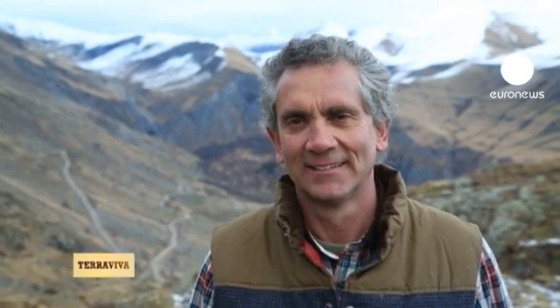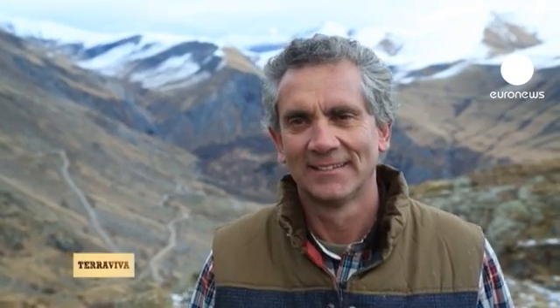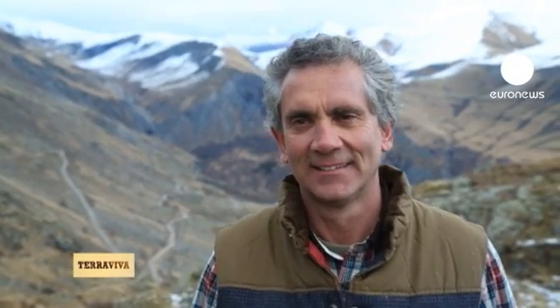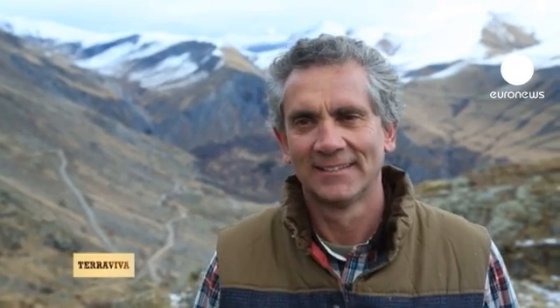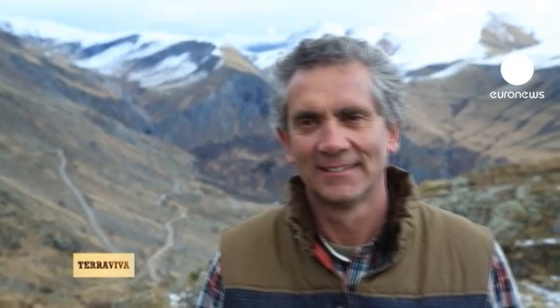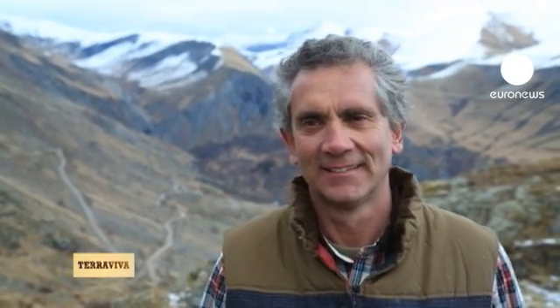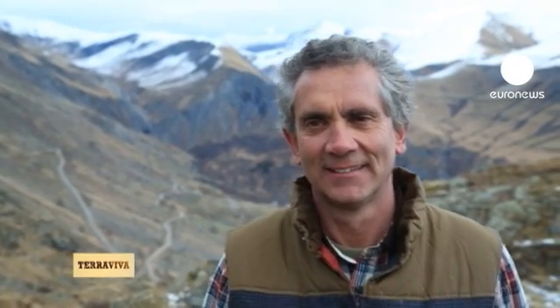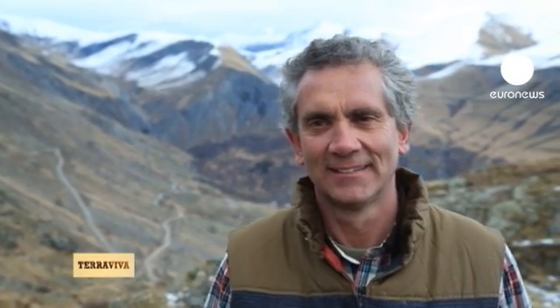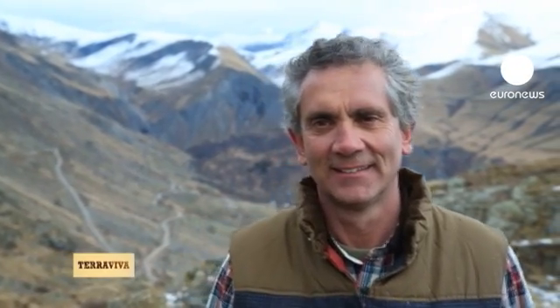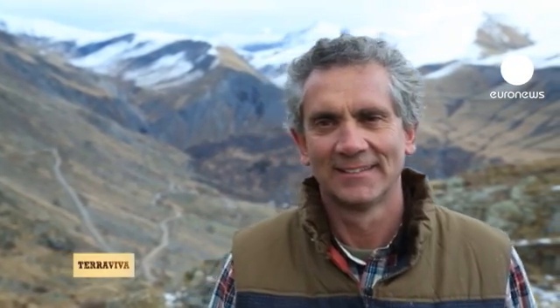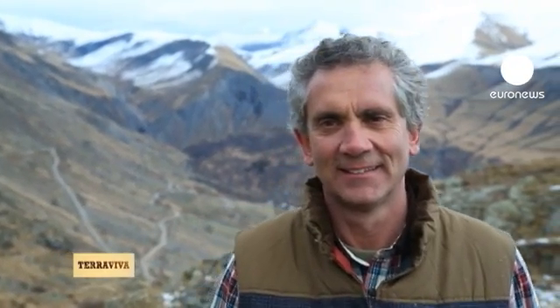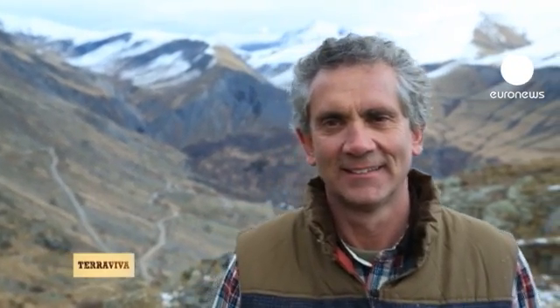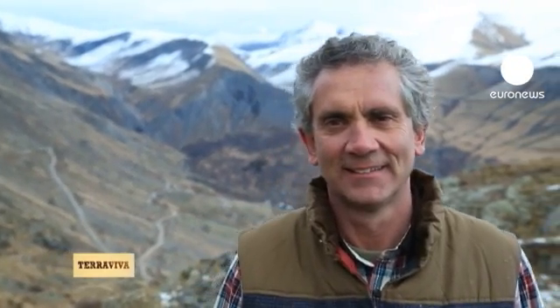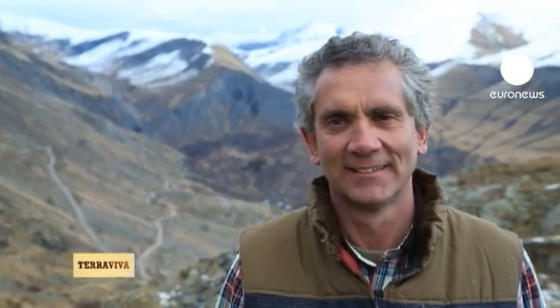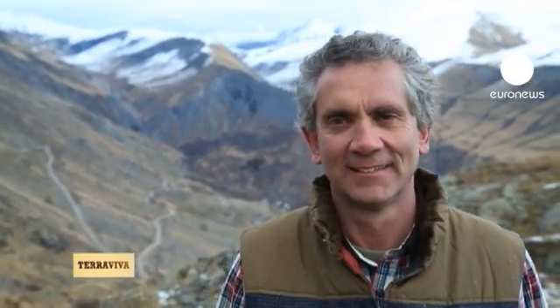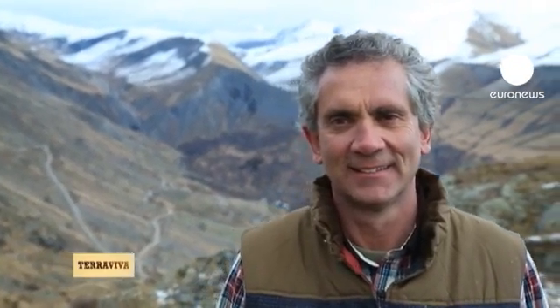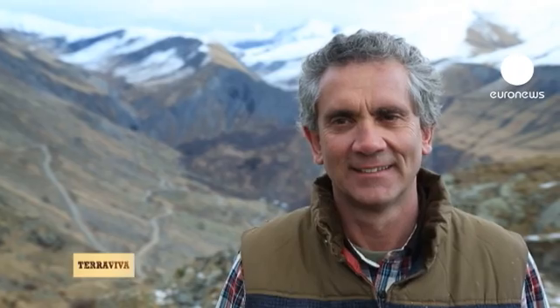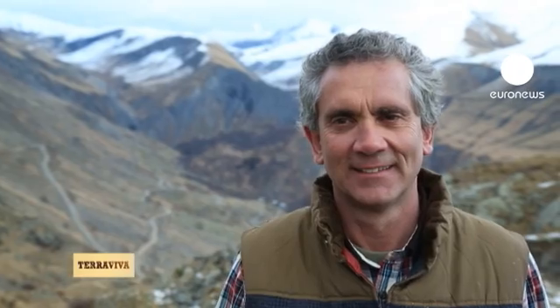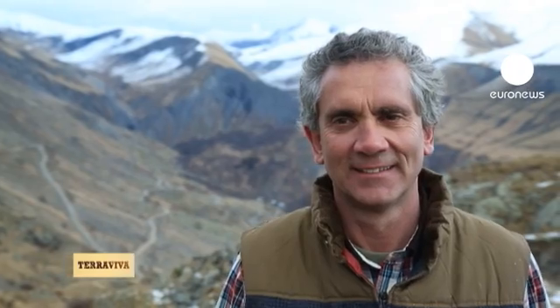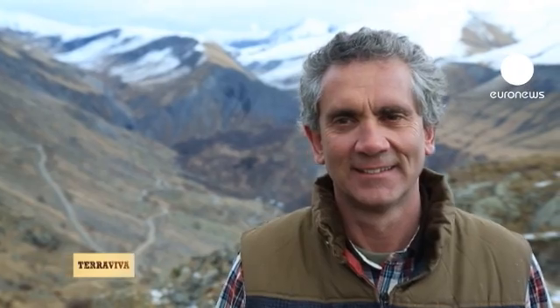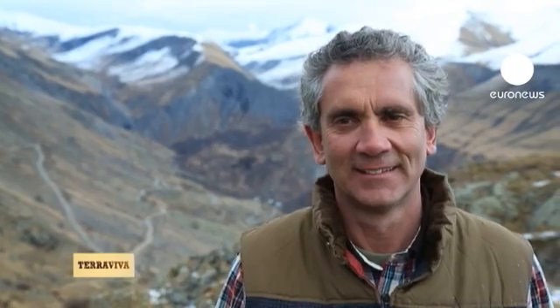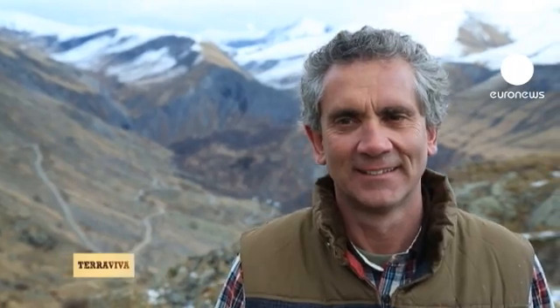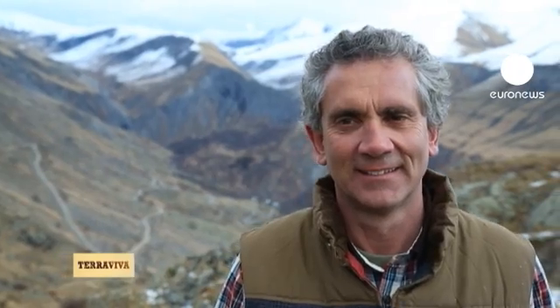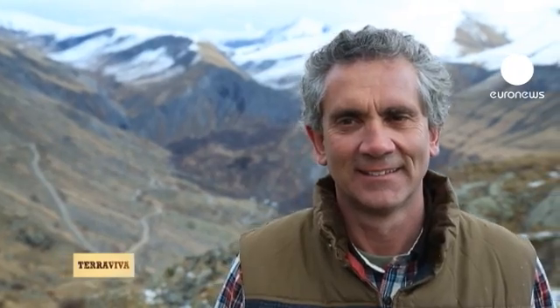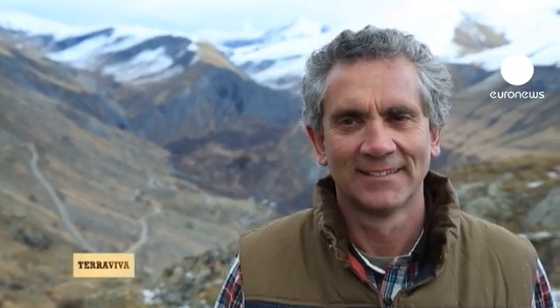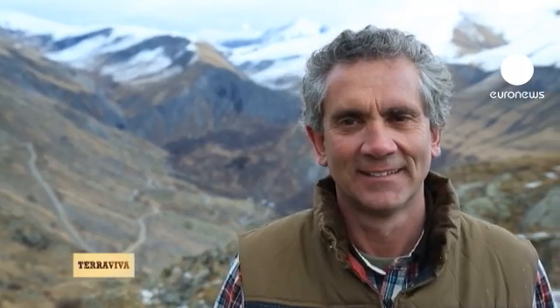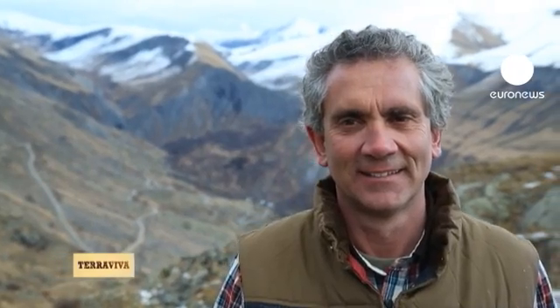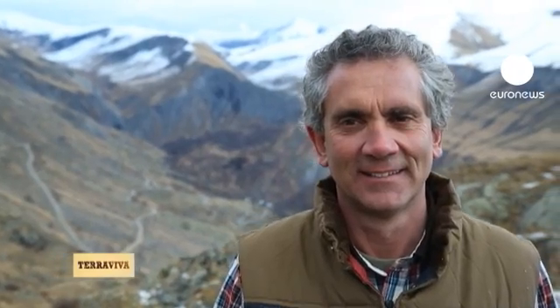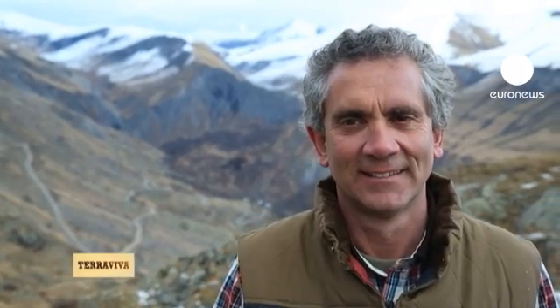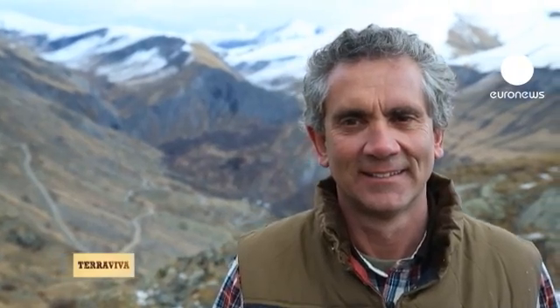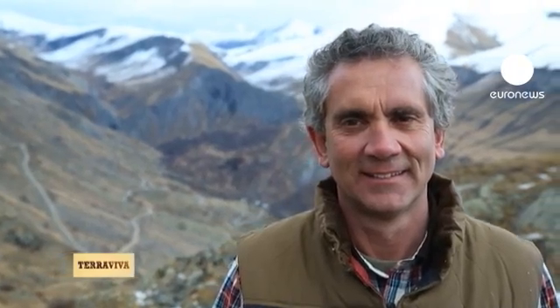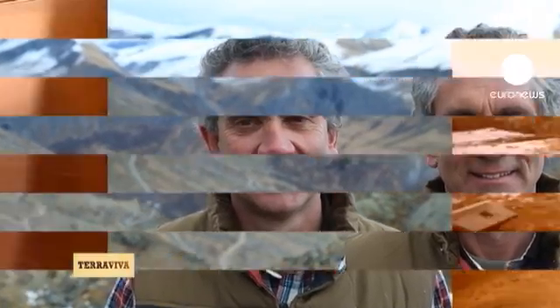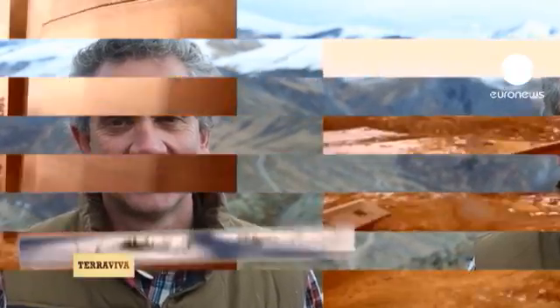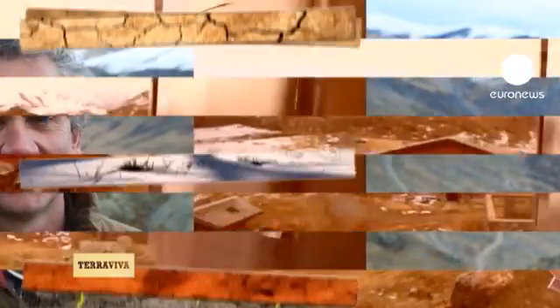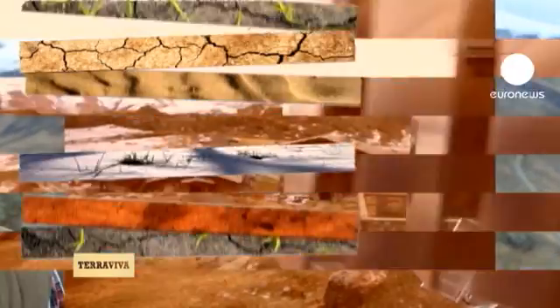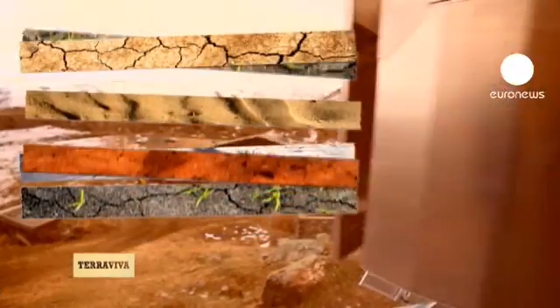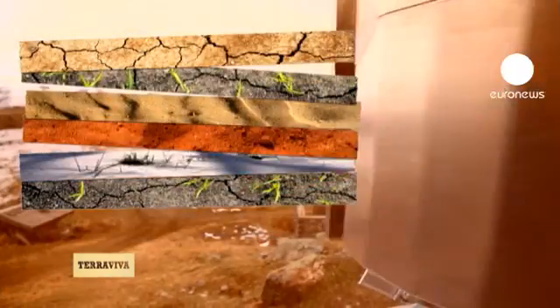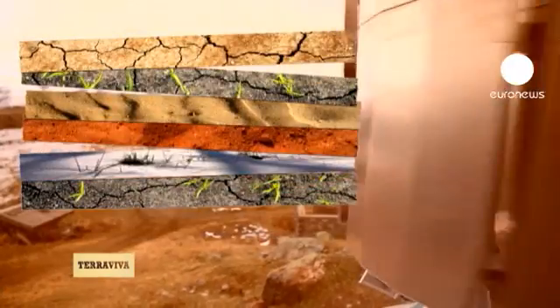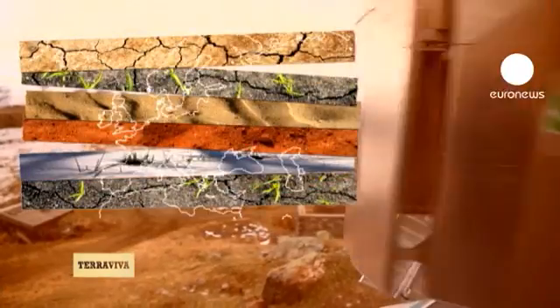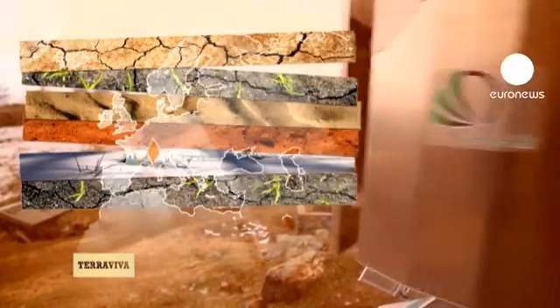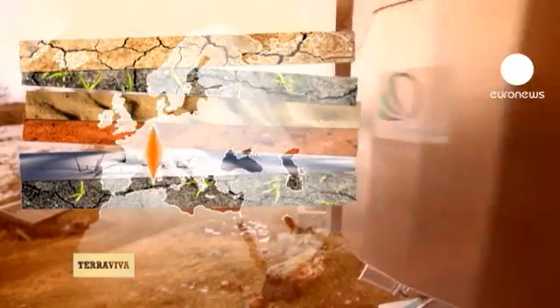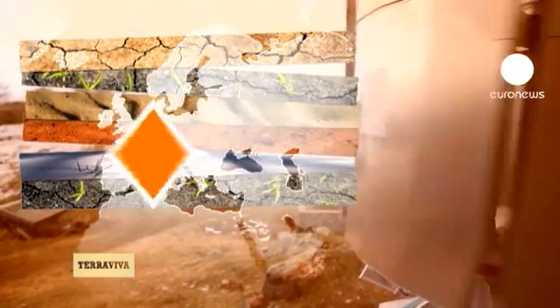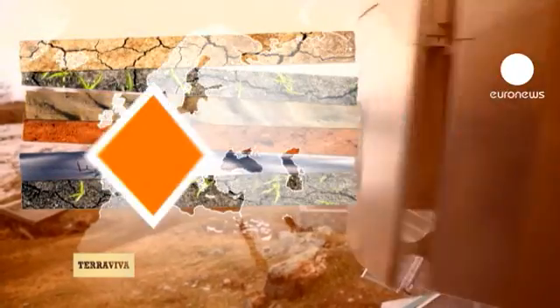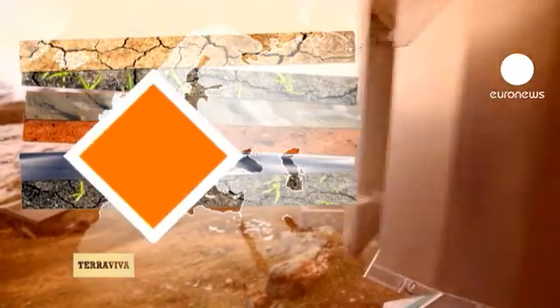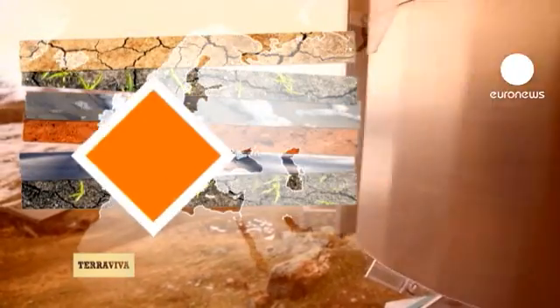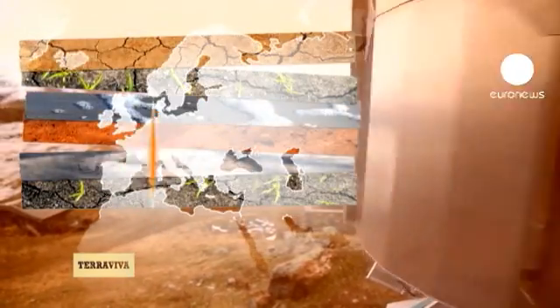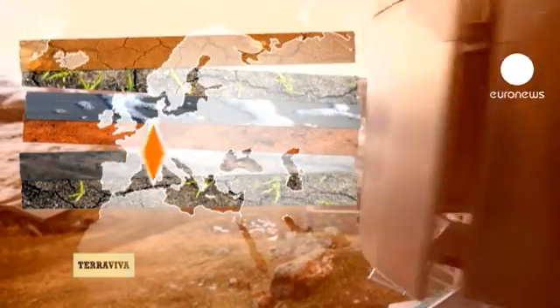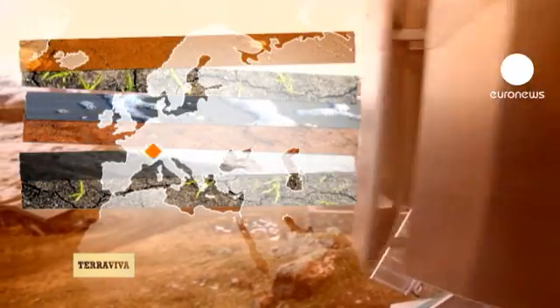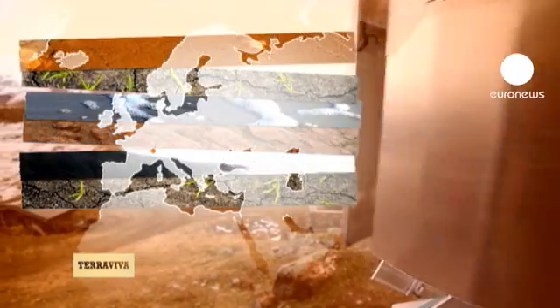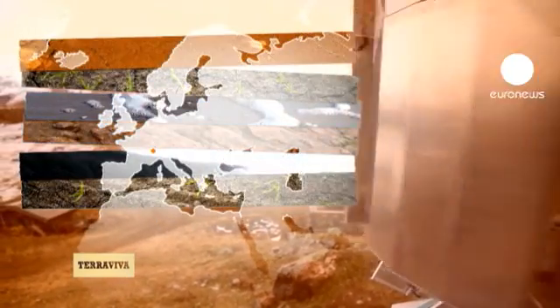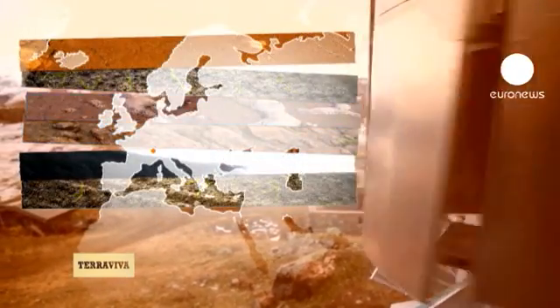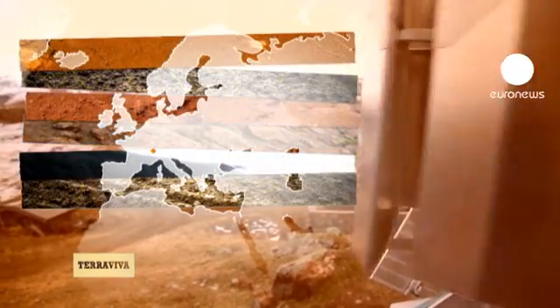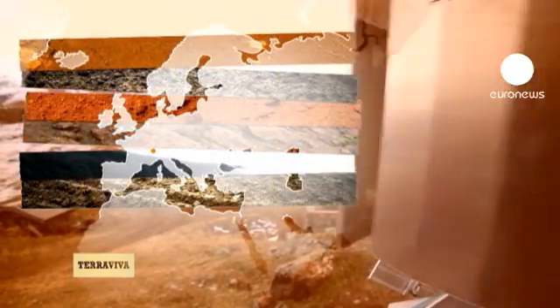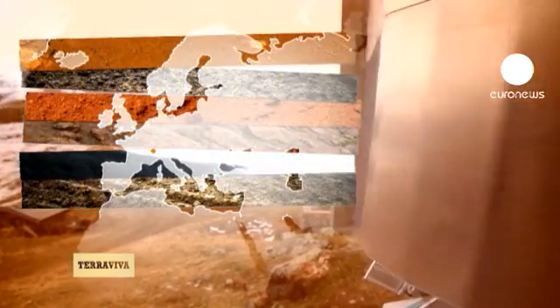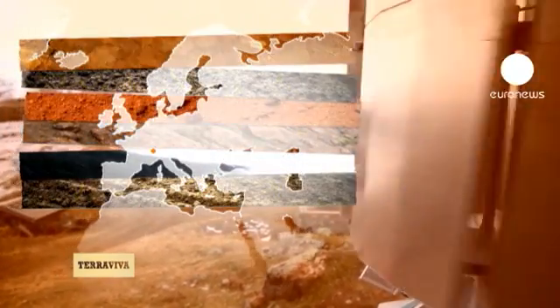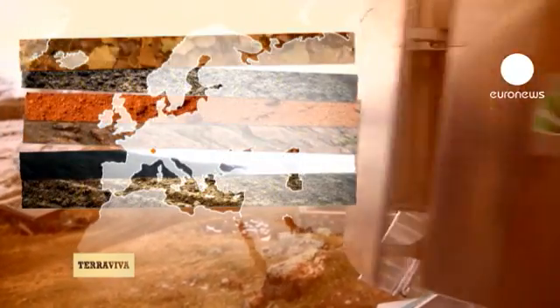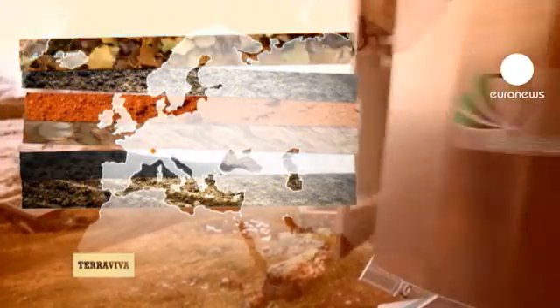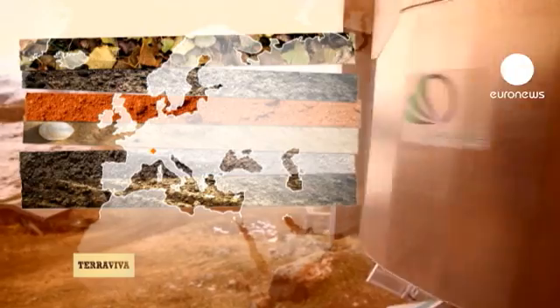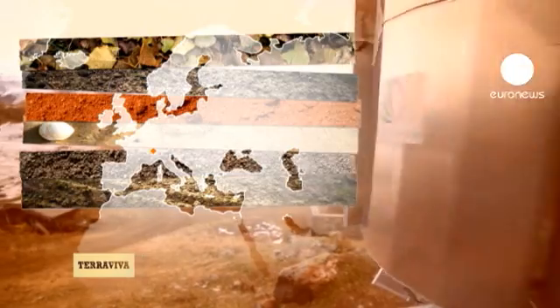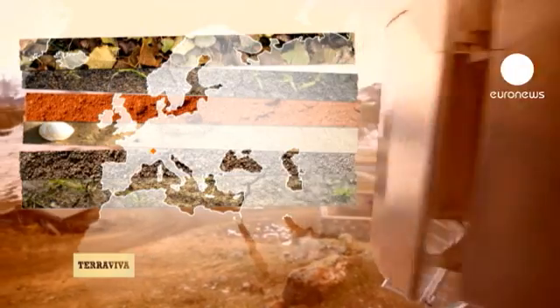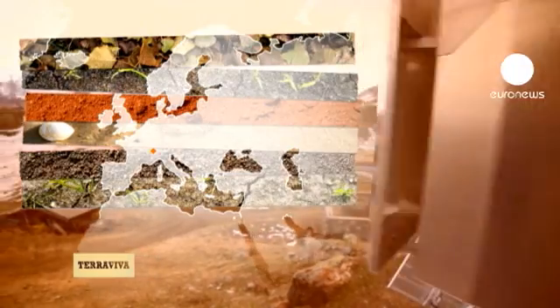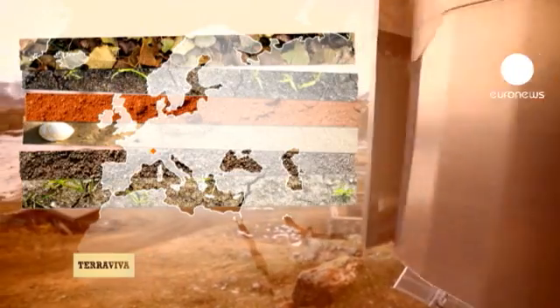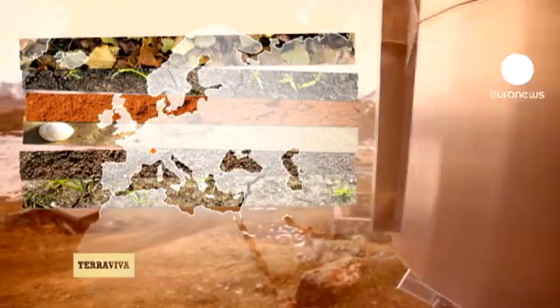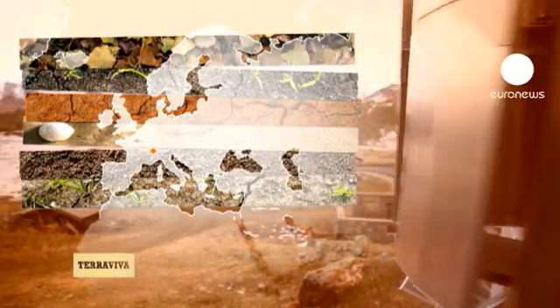We met Fabrice on his bike some 2,000 km up high, above the Alpe d'Huez, where he chose to settle down some ten years ago.